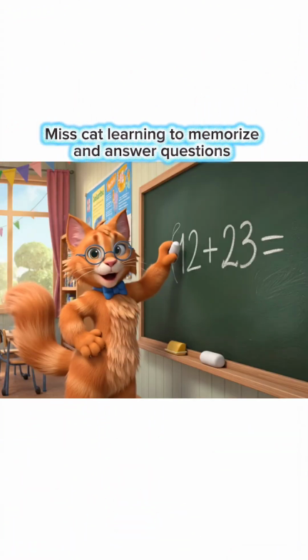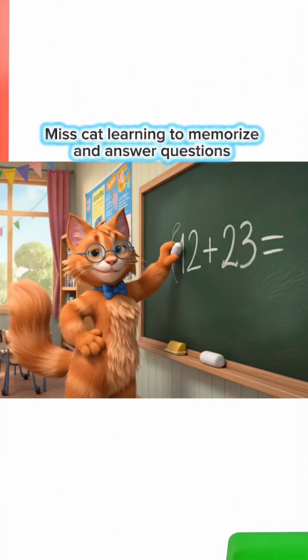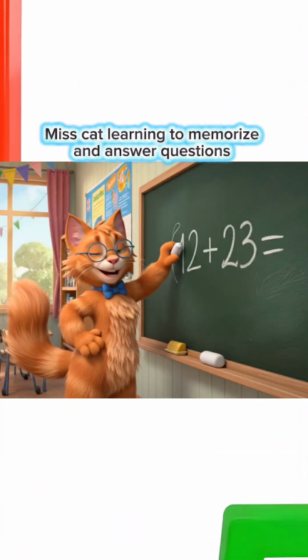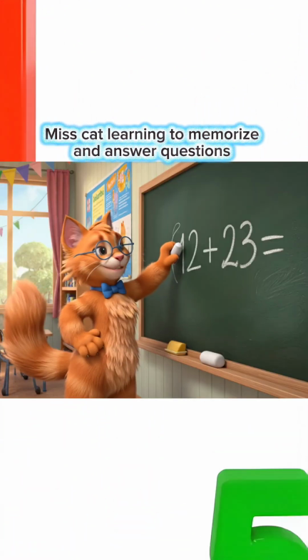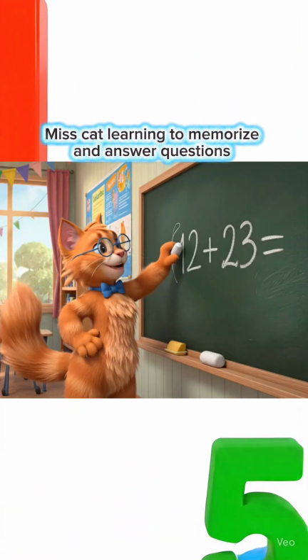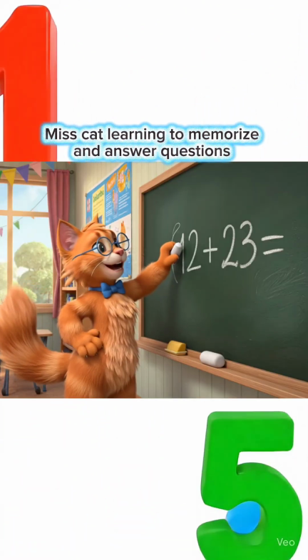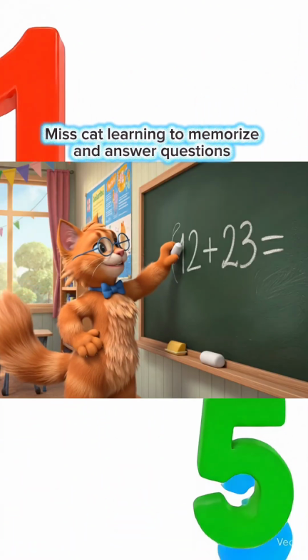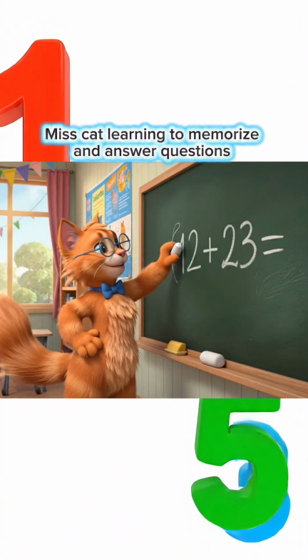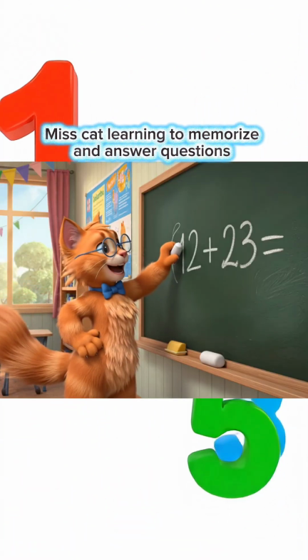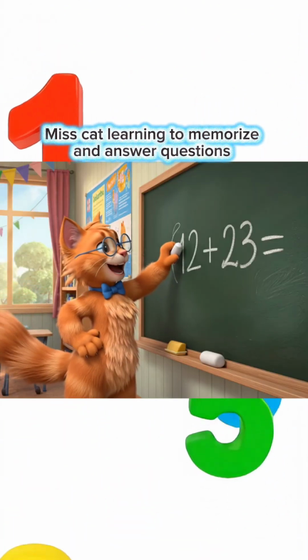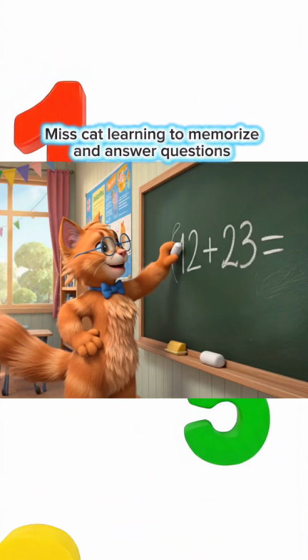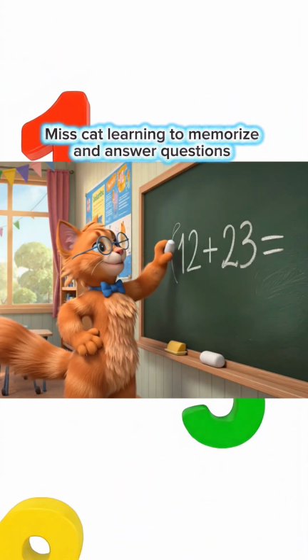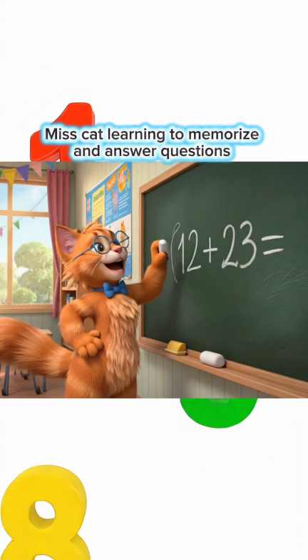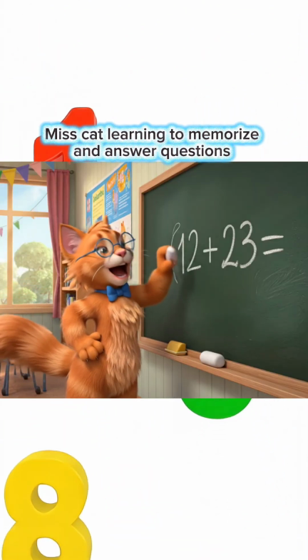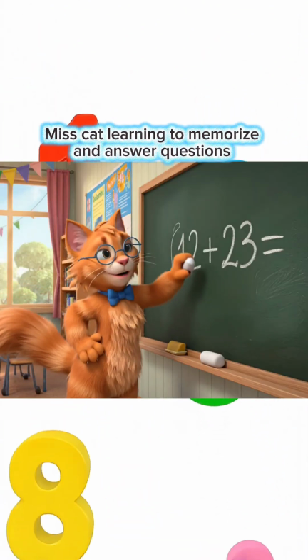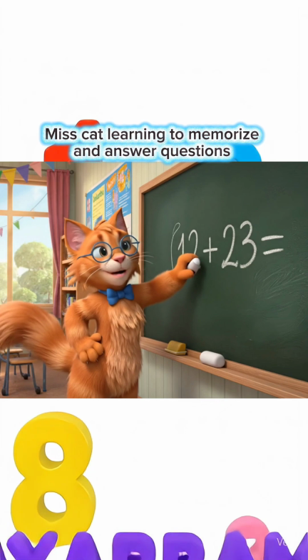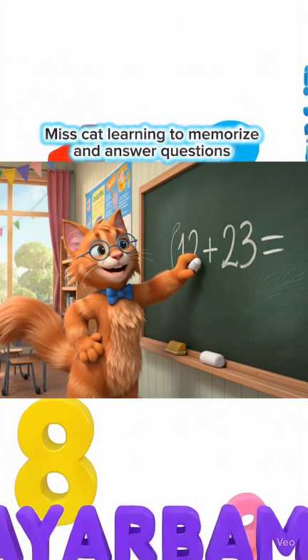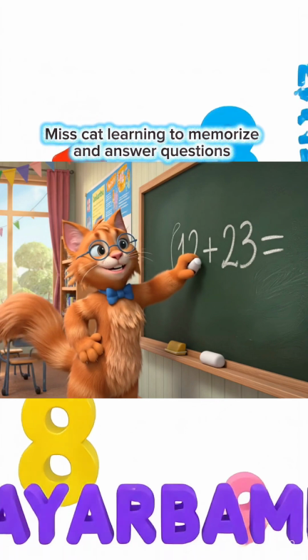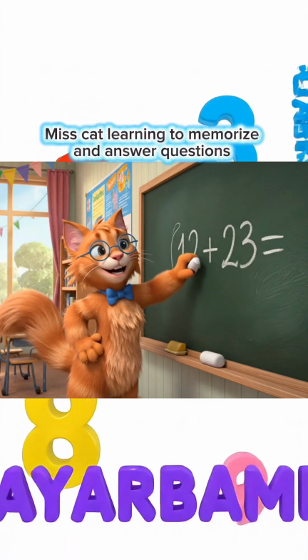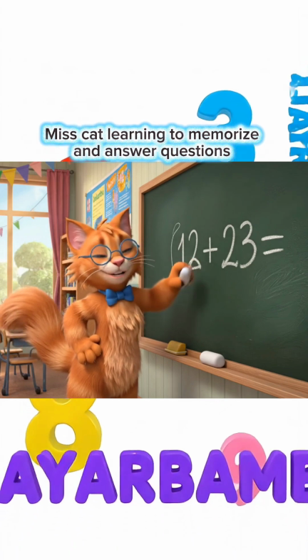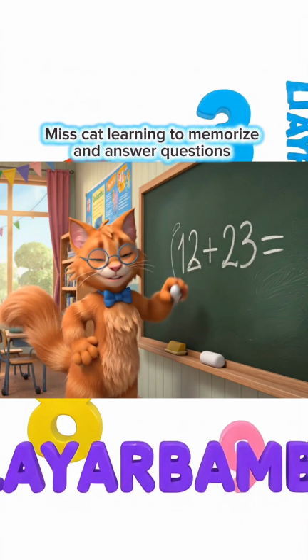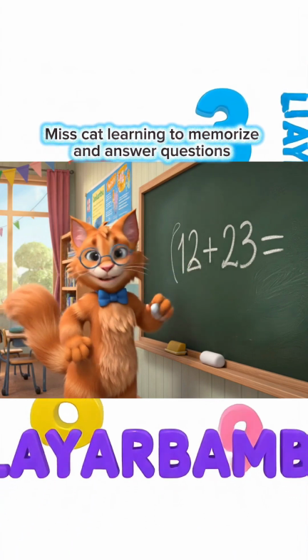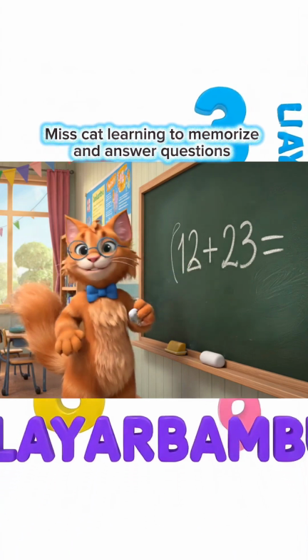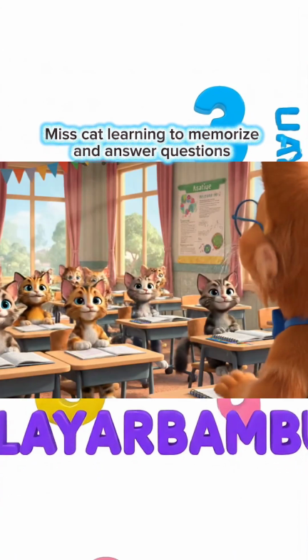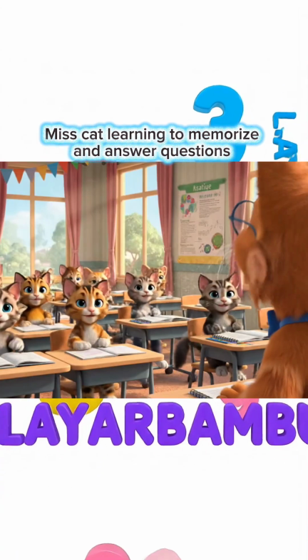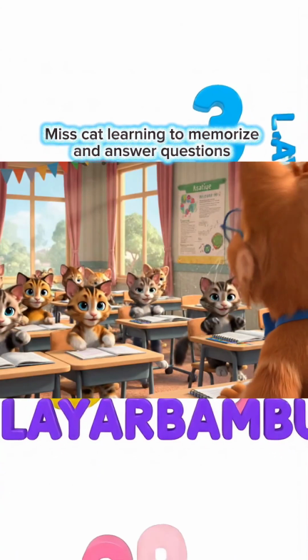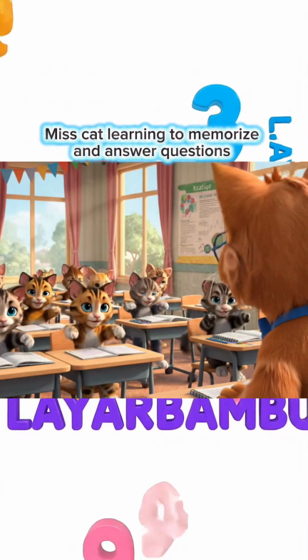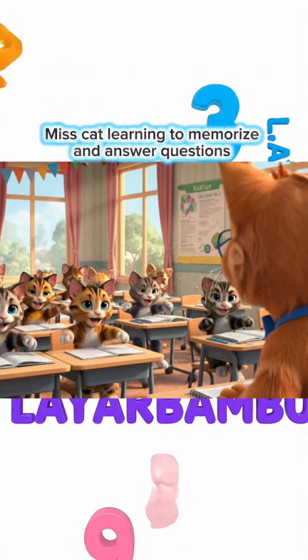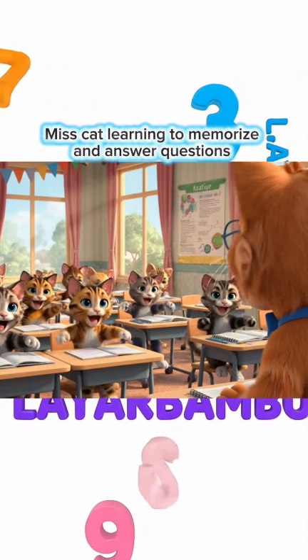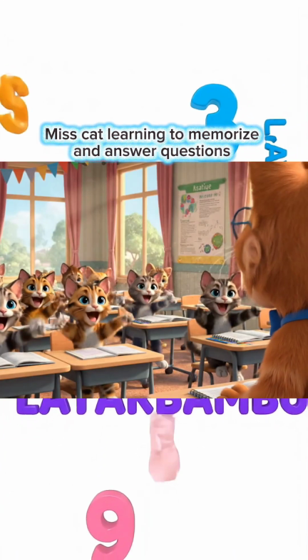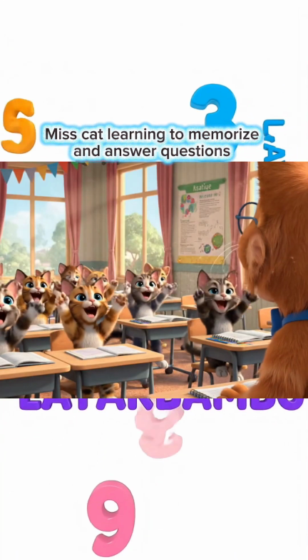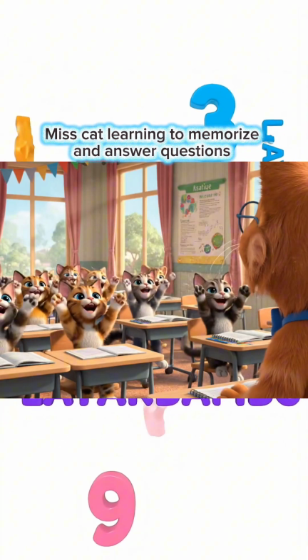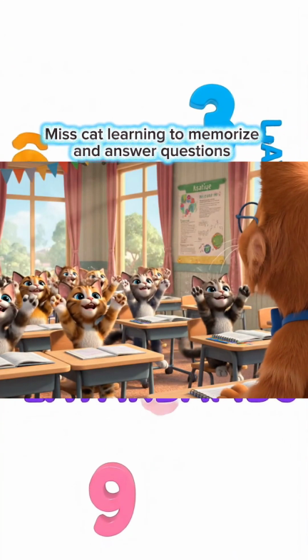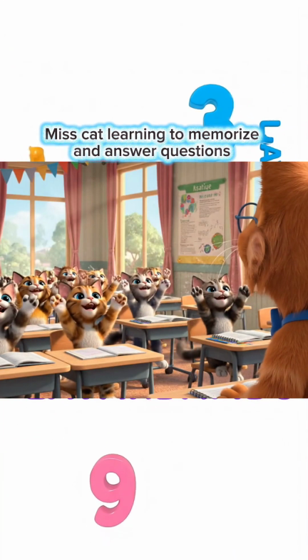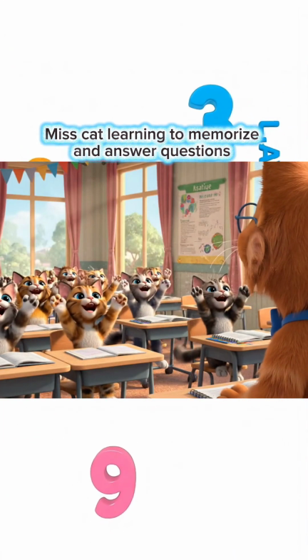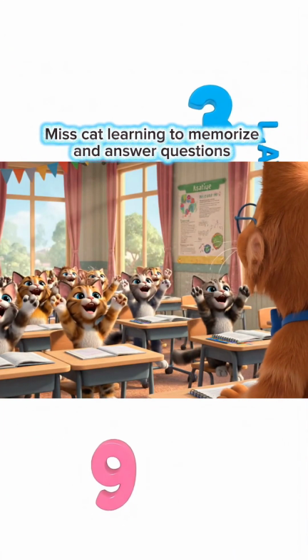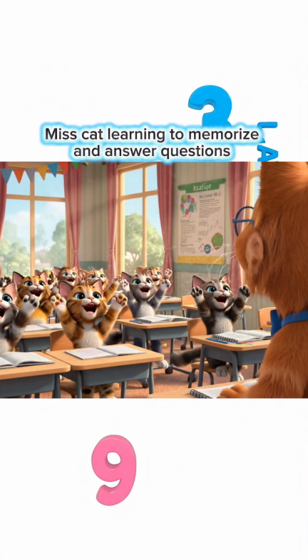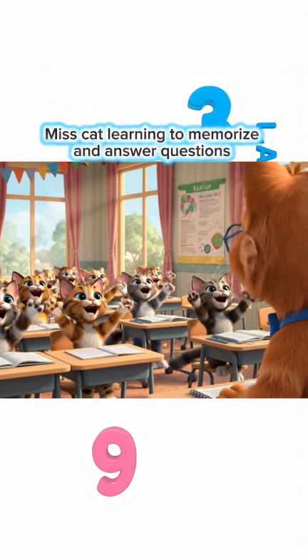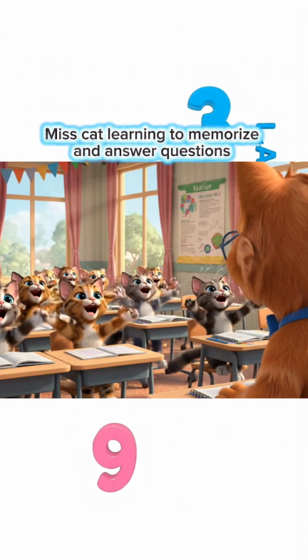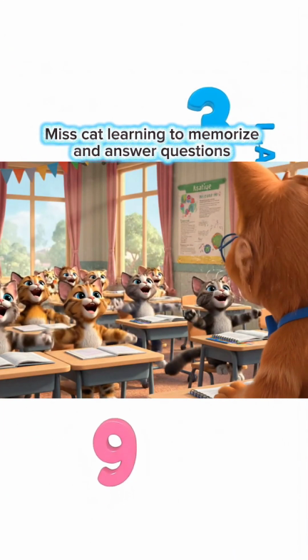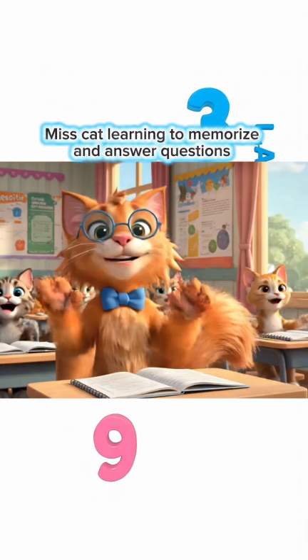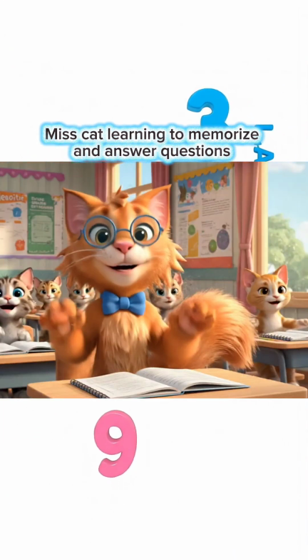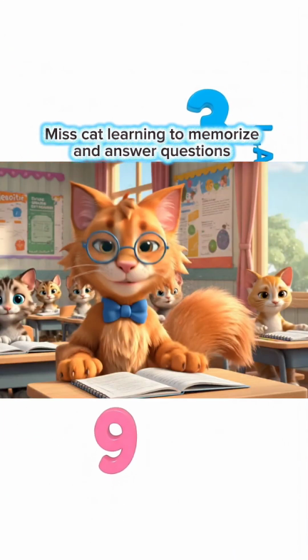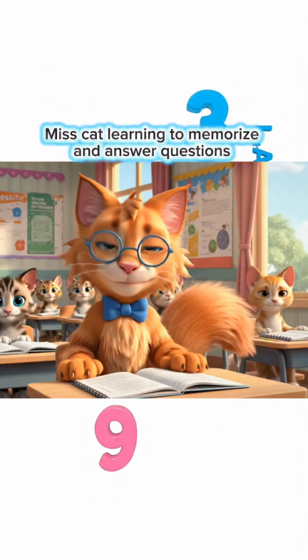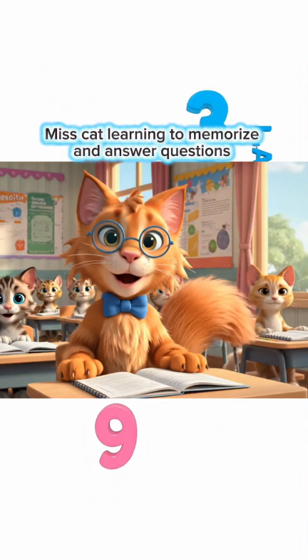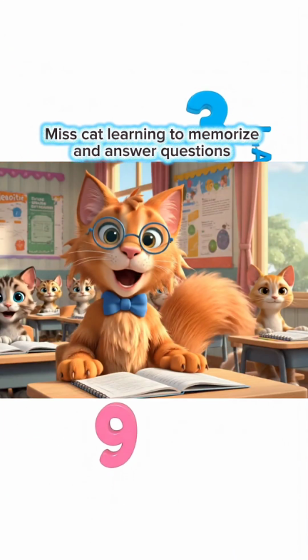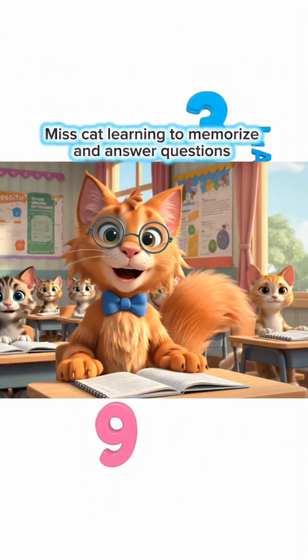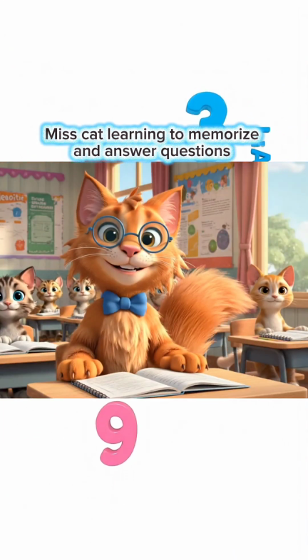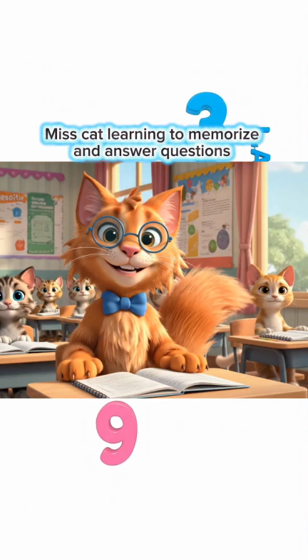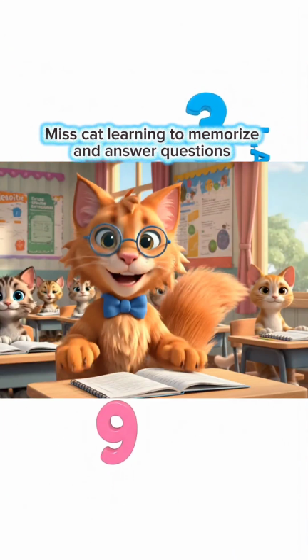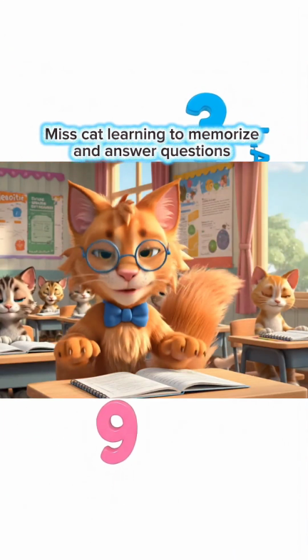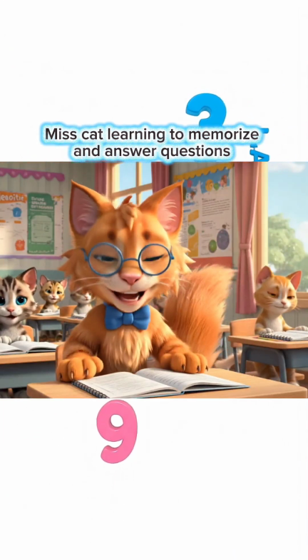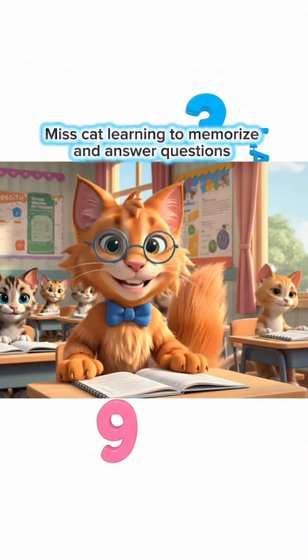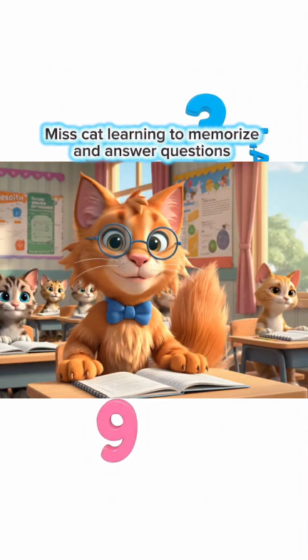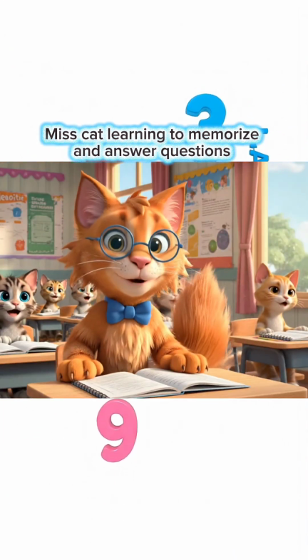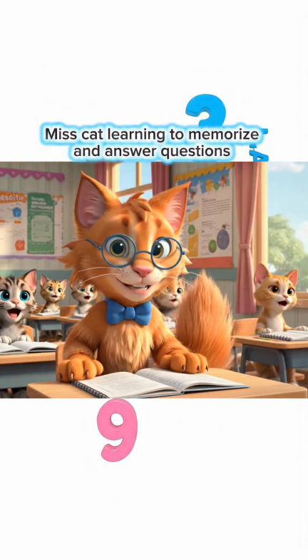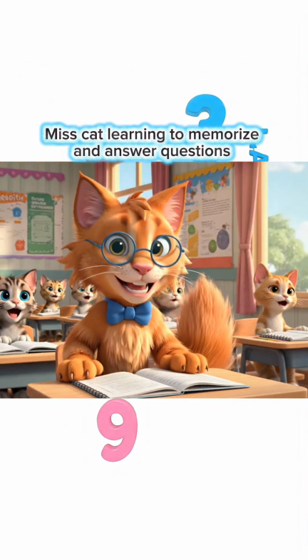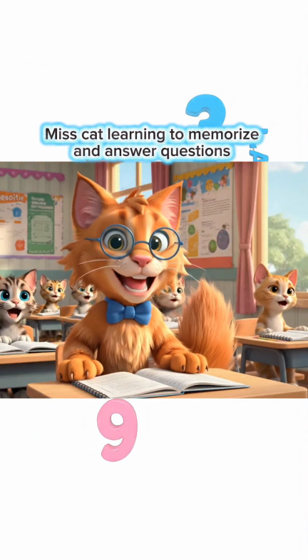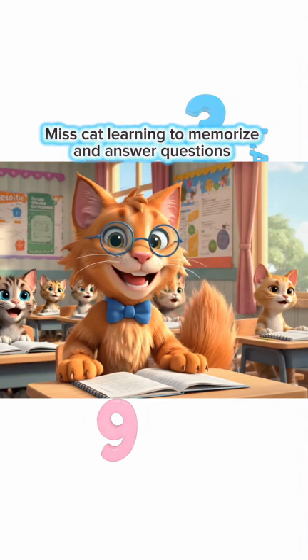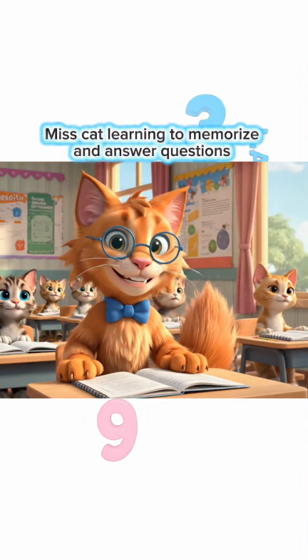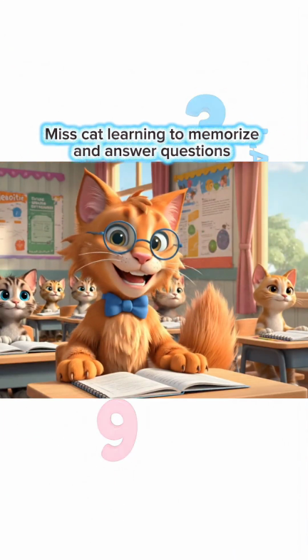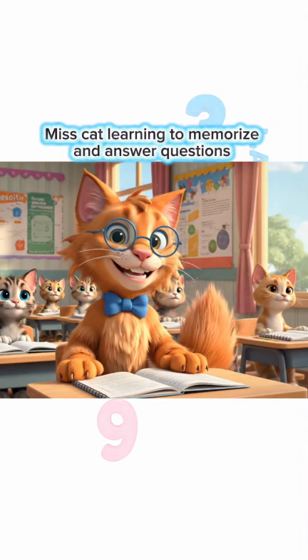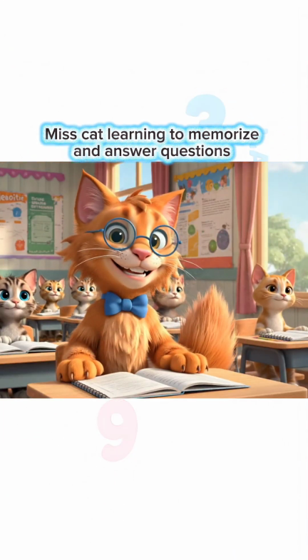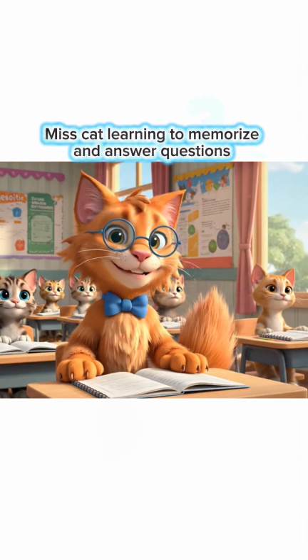12 plus 23 equals how much, children? 35, Miss Teacher! You're so smart! Come on, let's move to the next lesson!